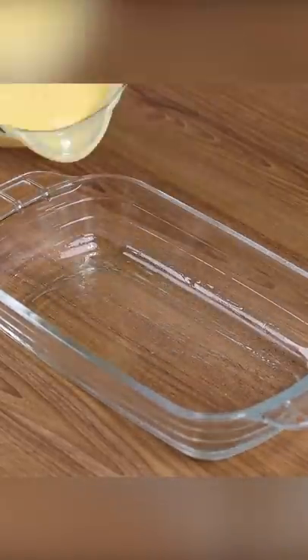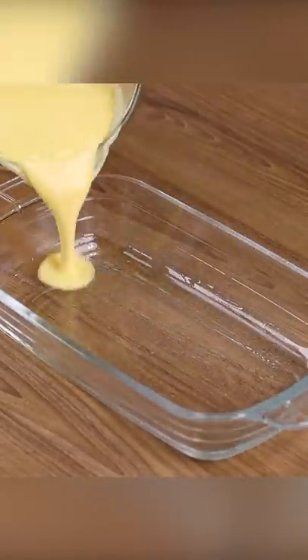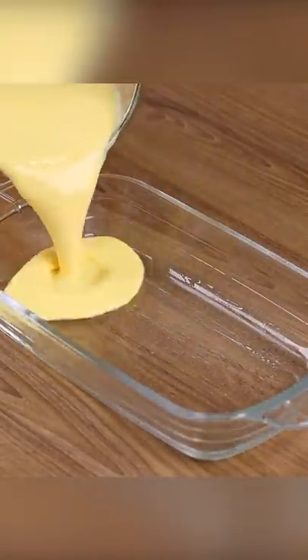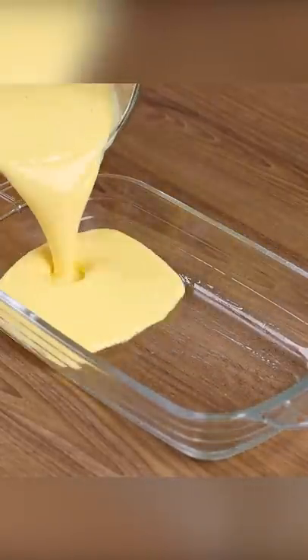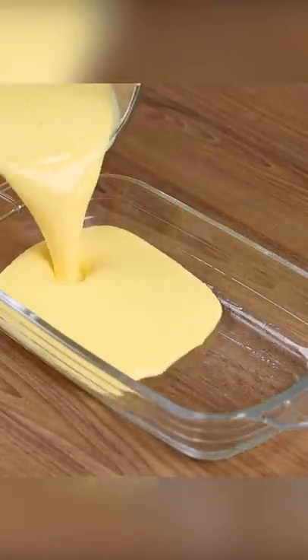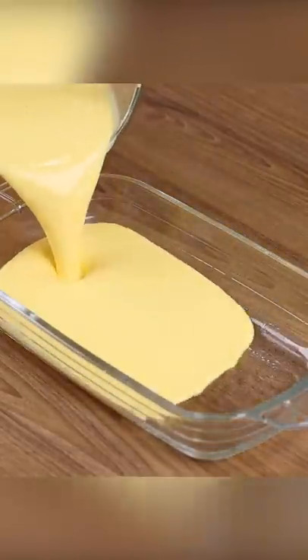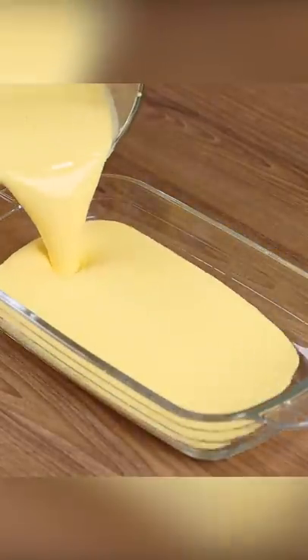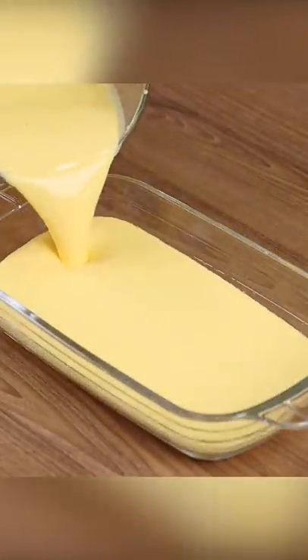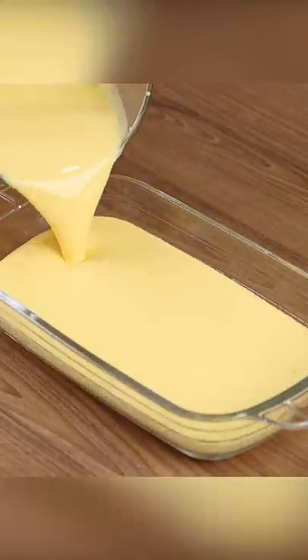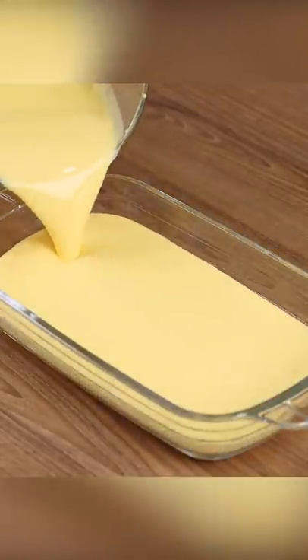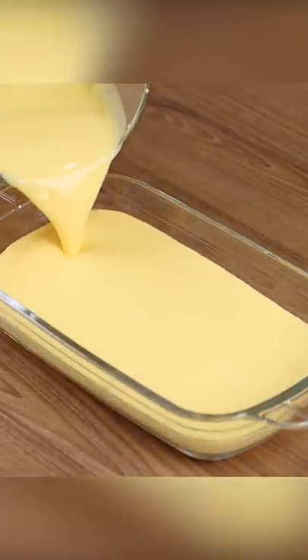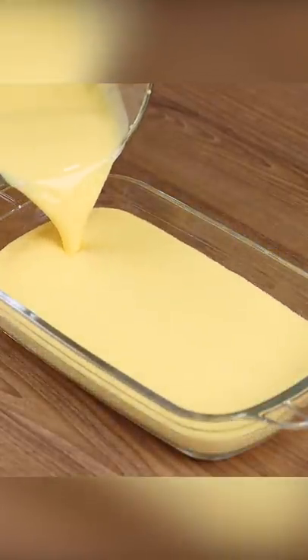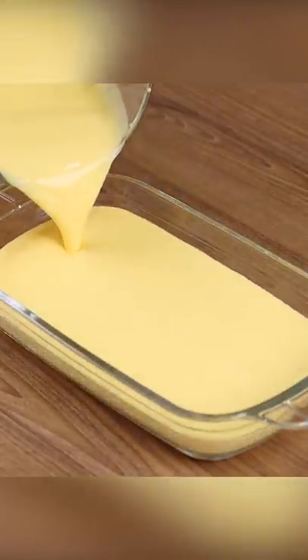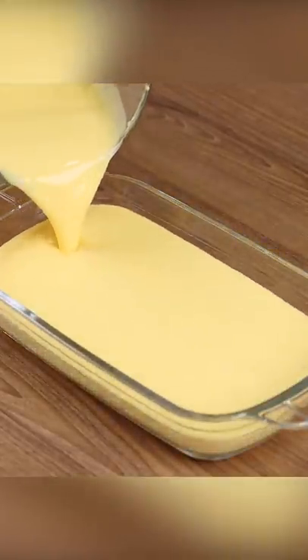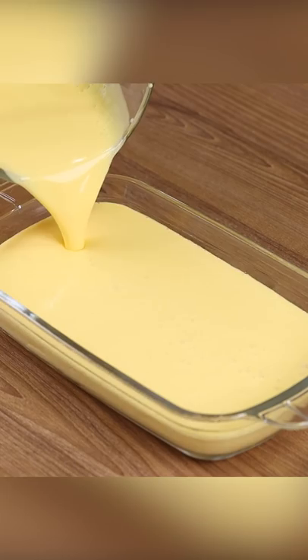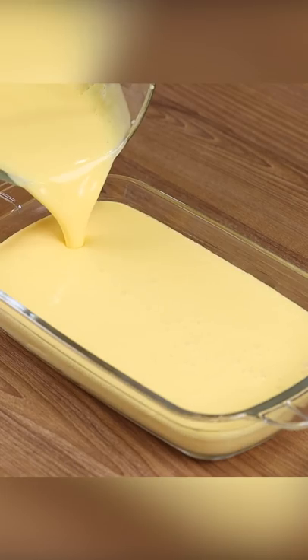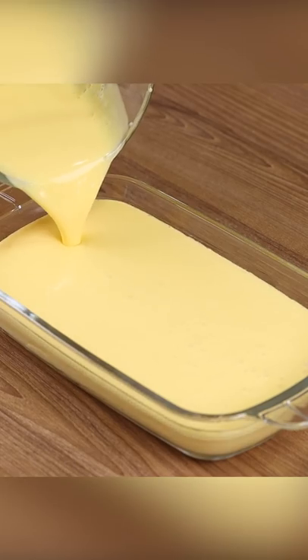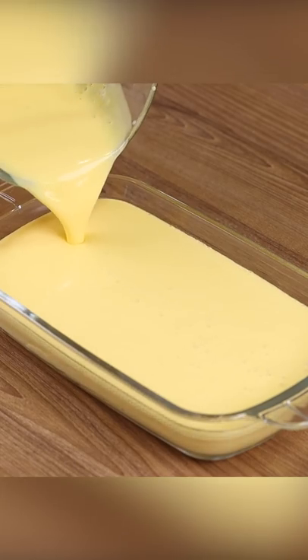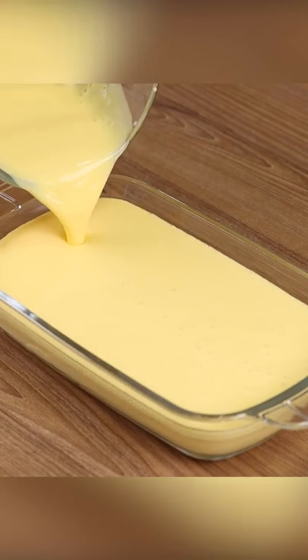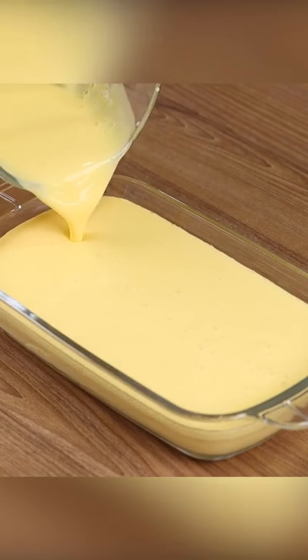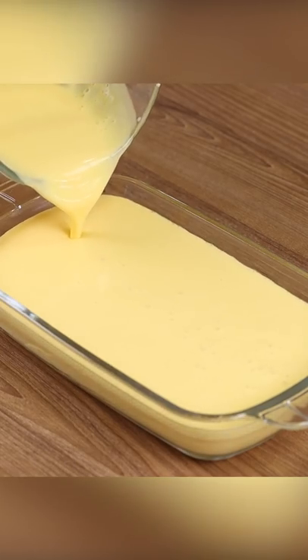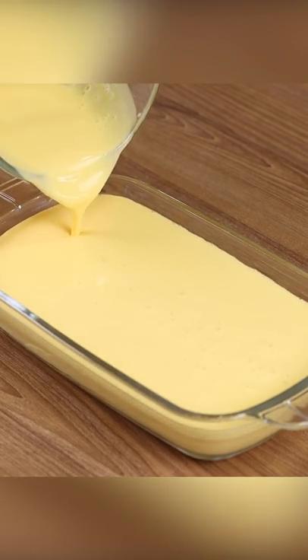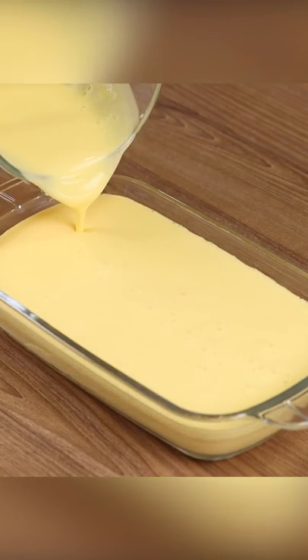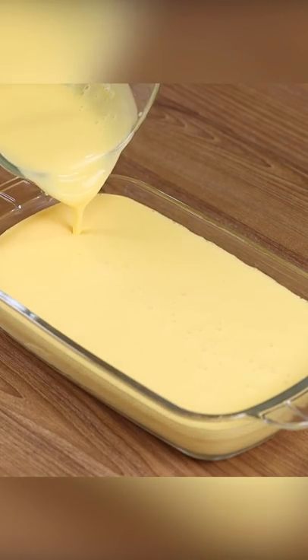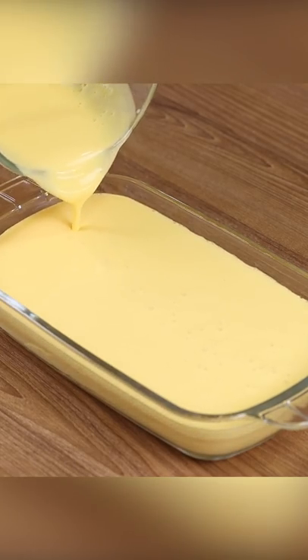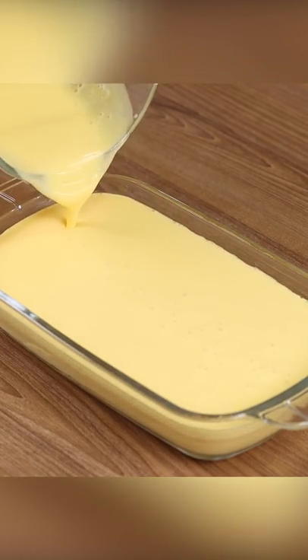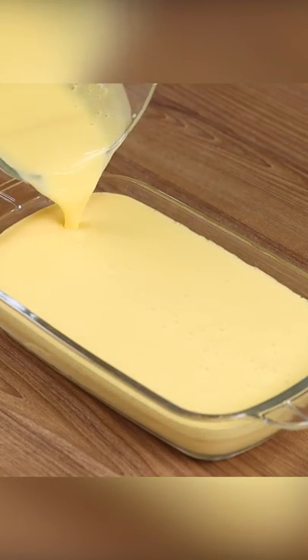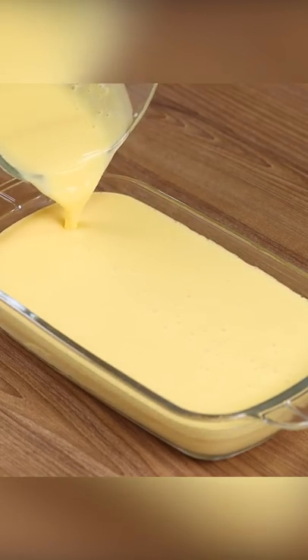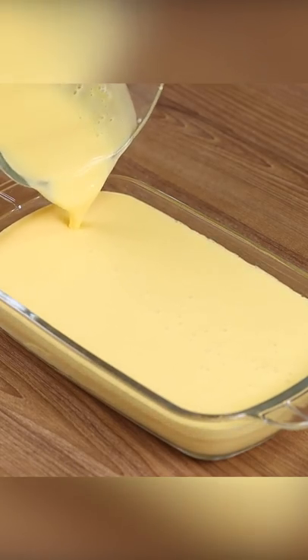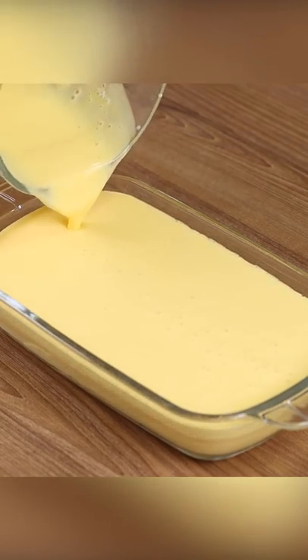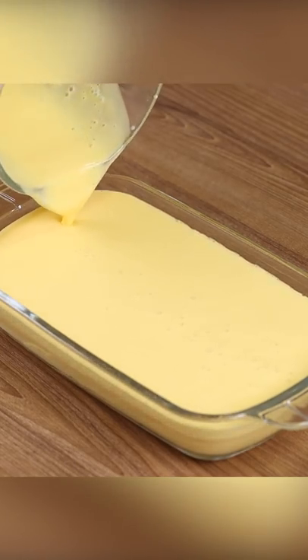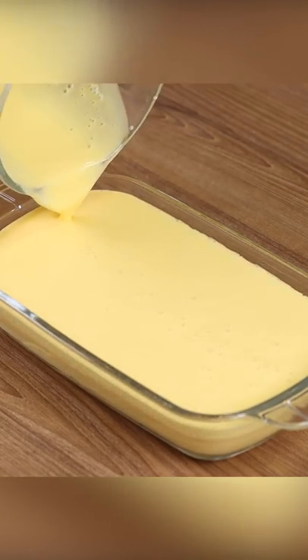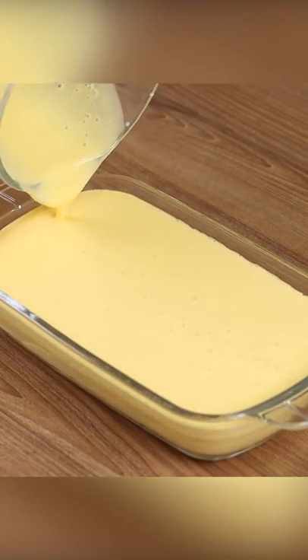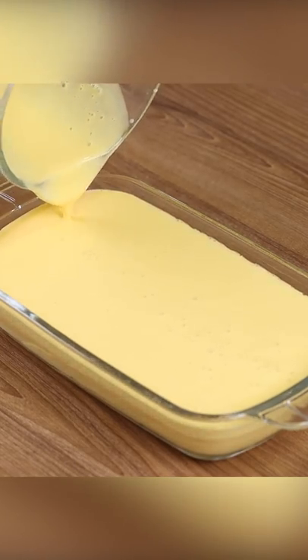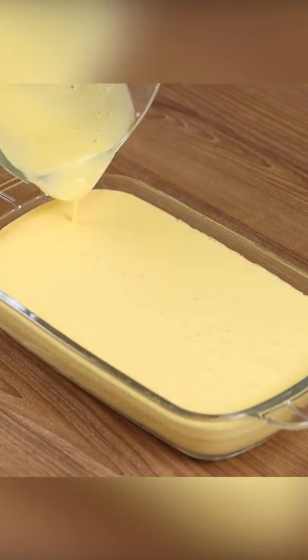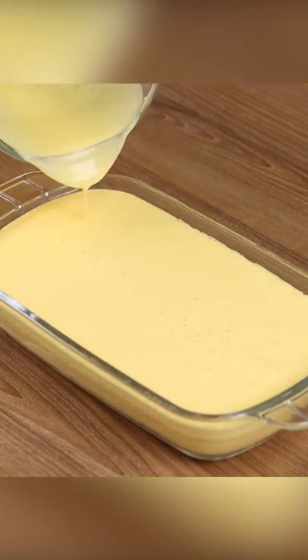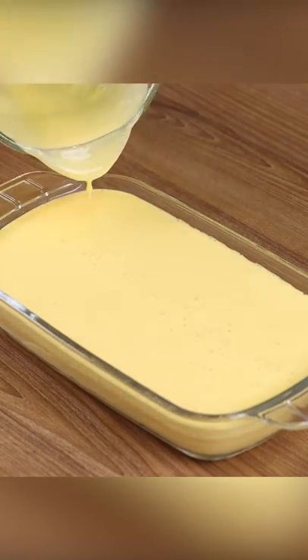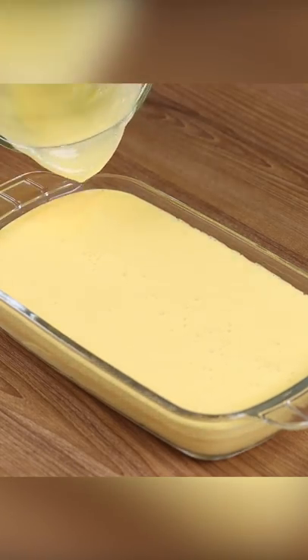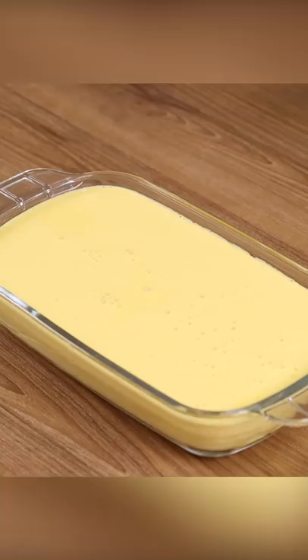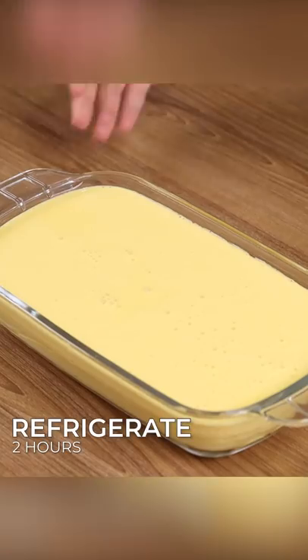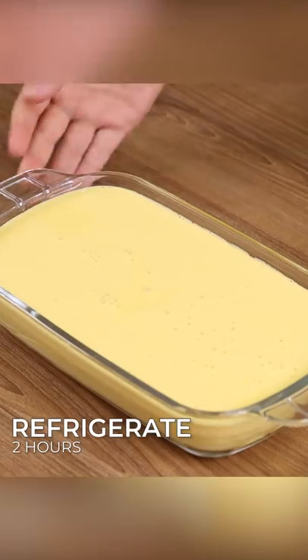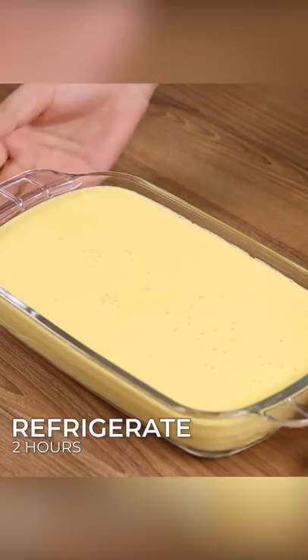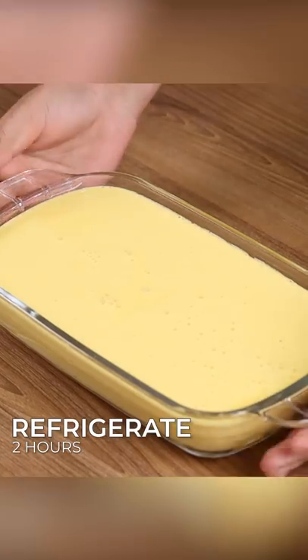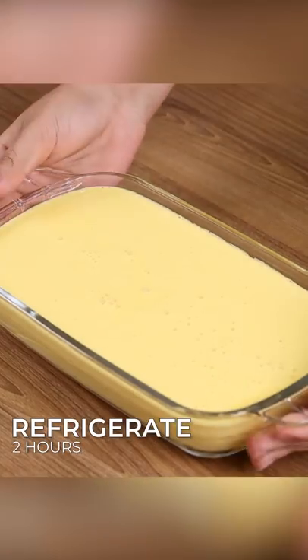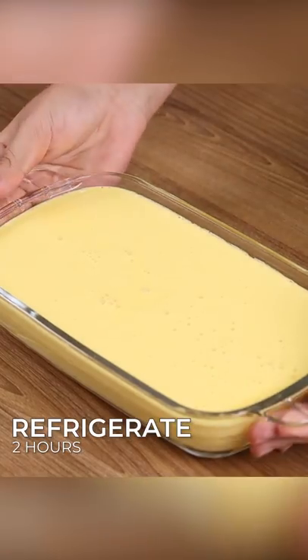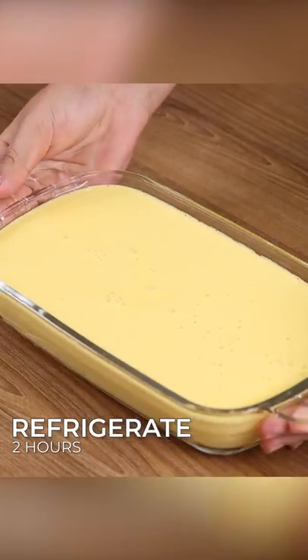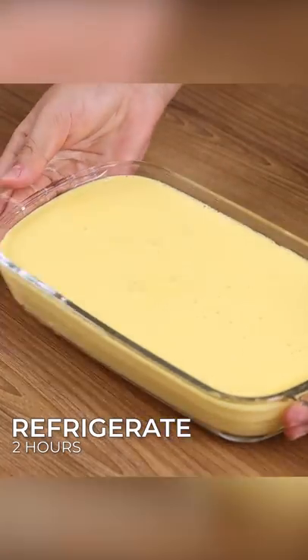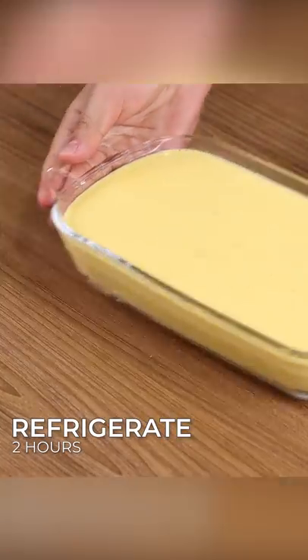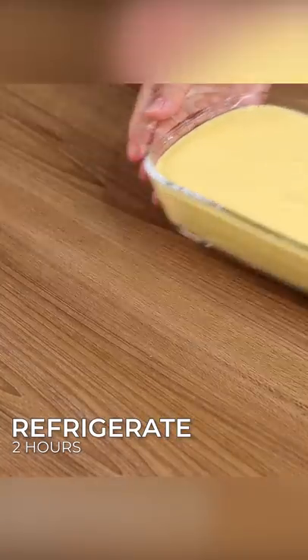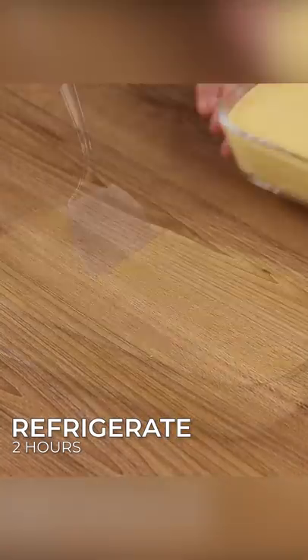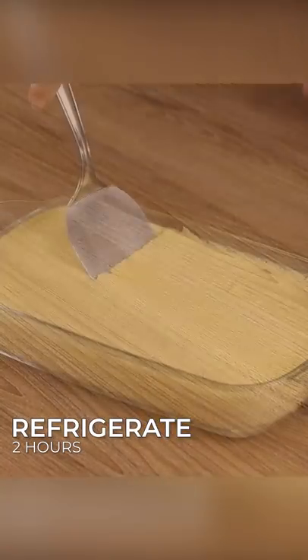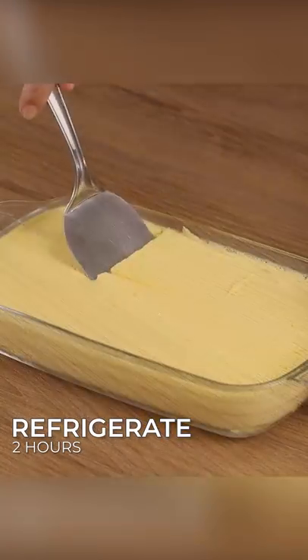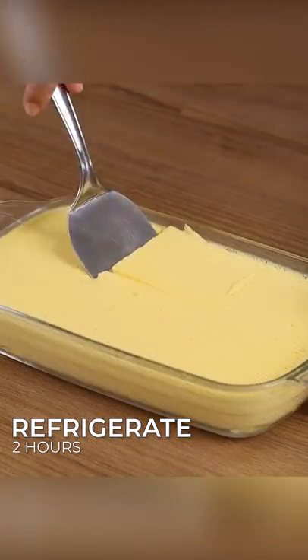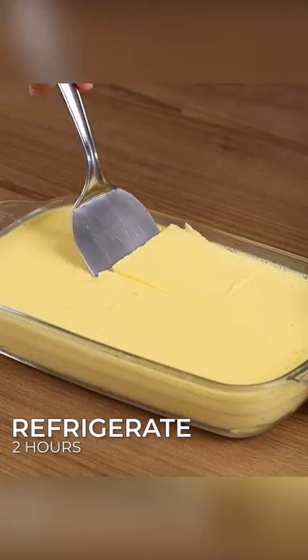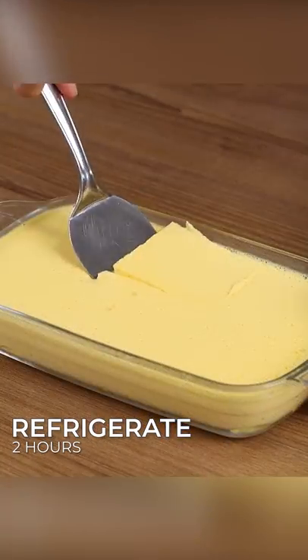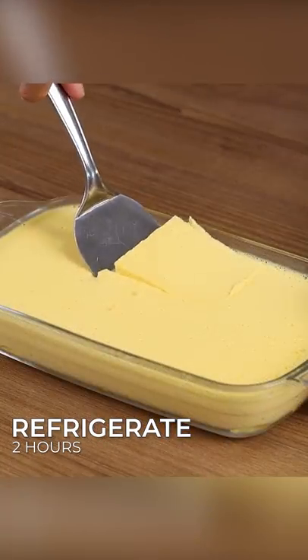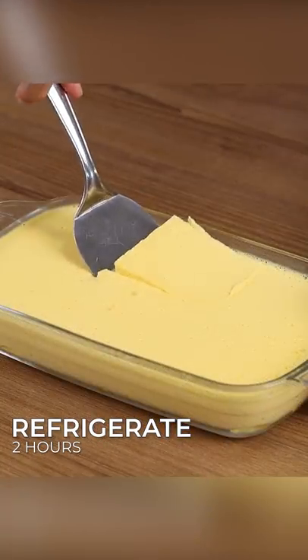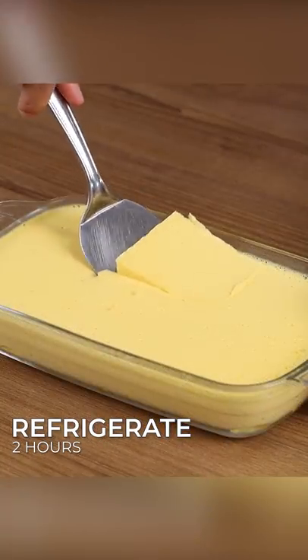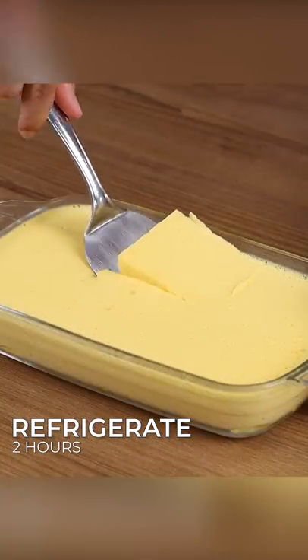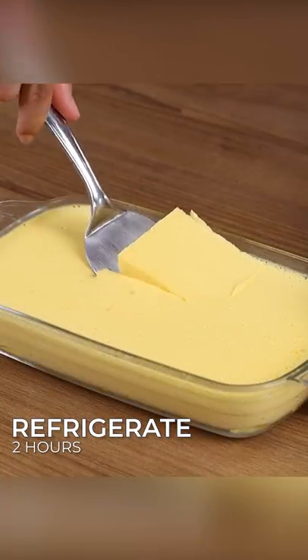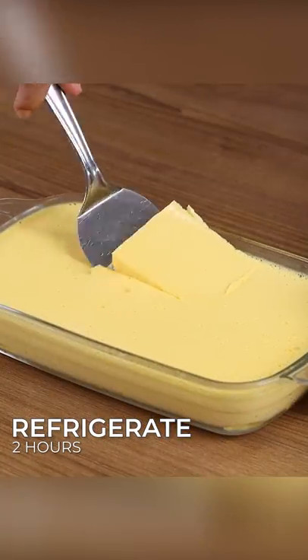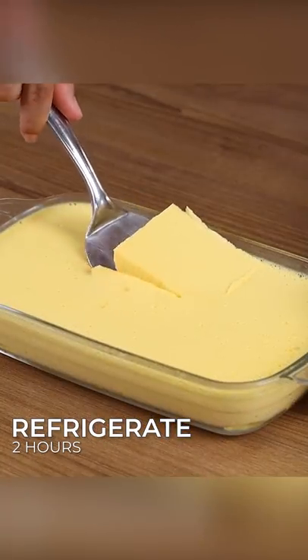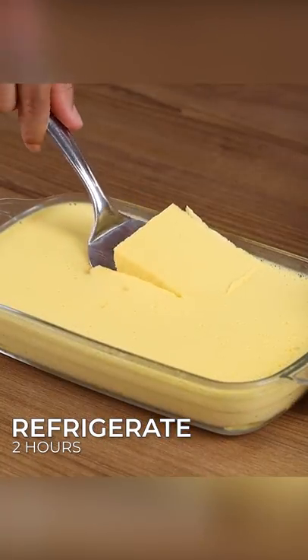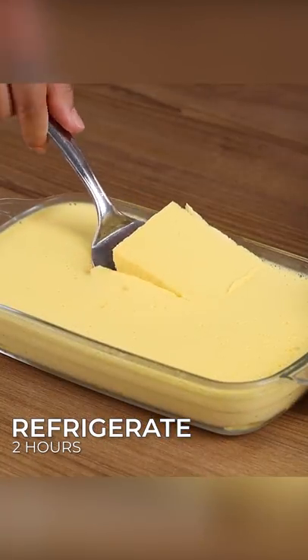Now we just need to transfer the mixture from the blender to the plate and refrigerate for two hours, or until it hardens completely.